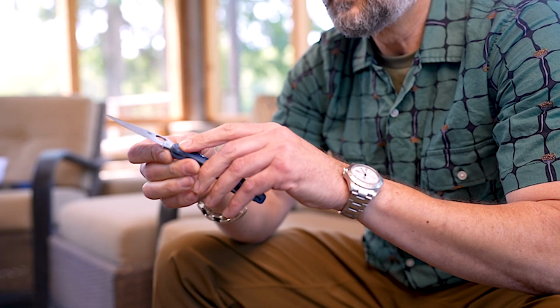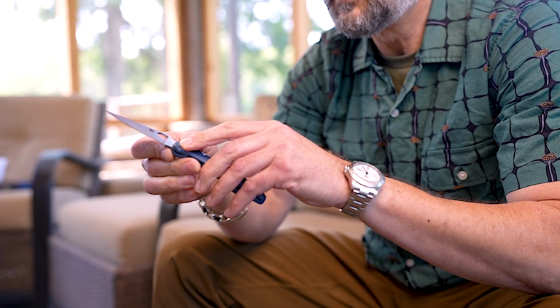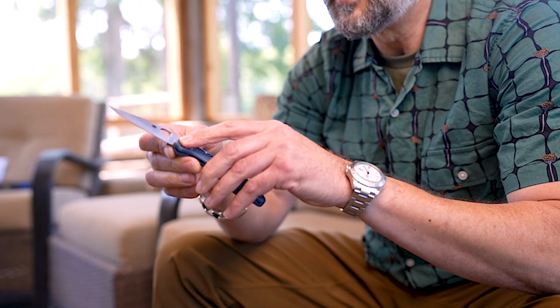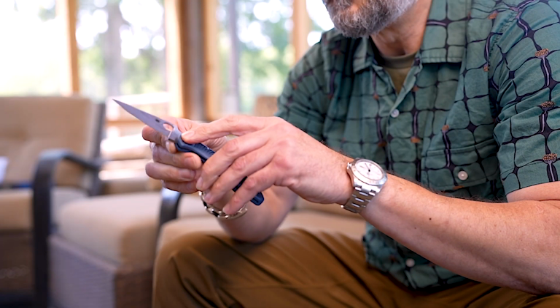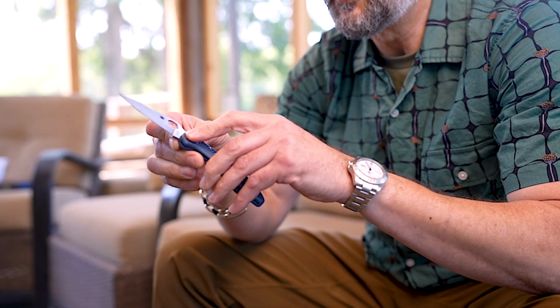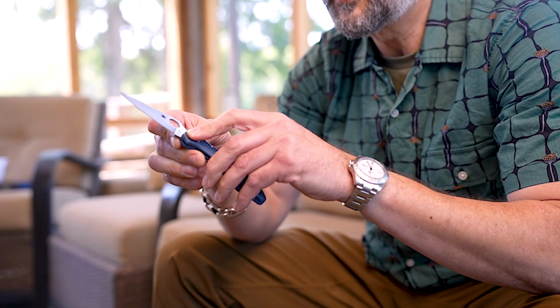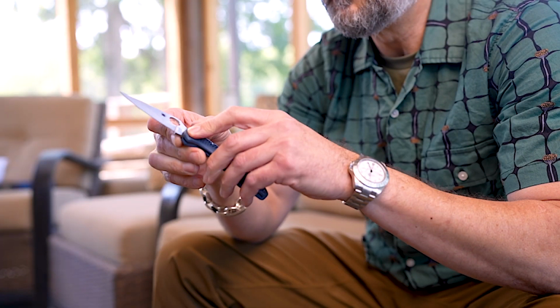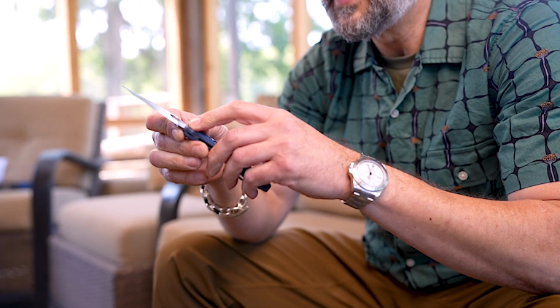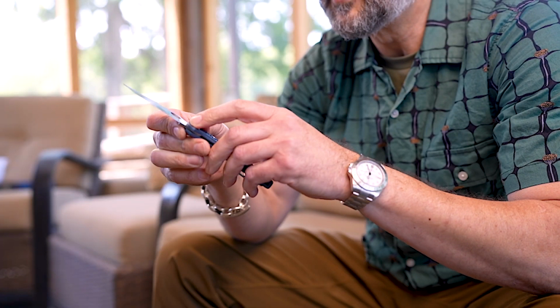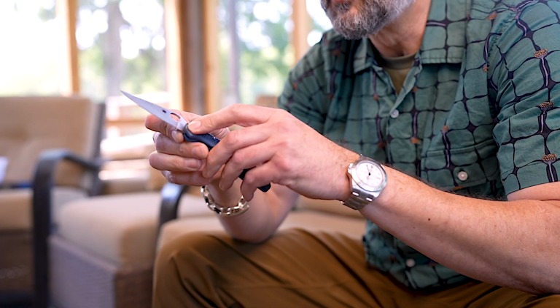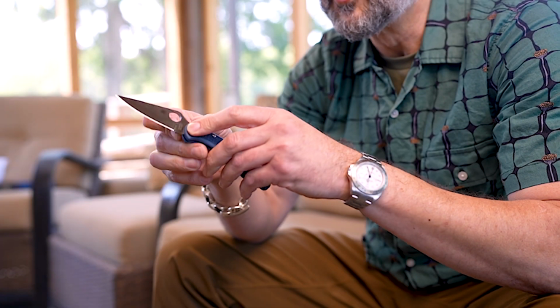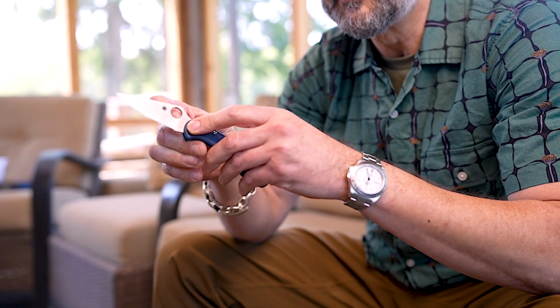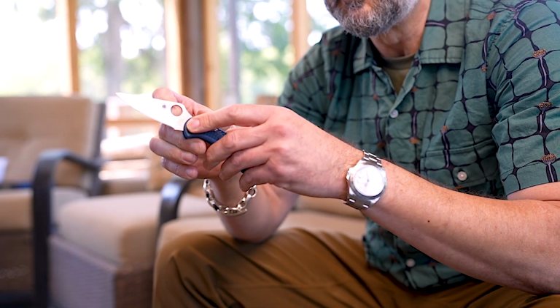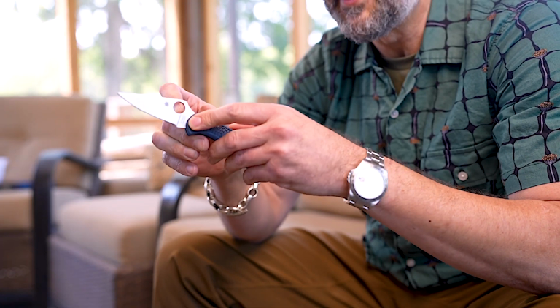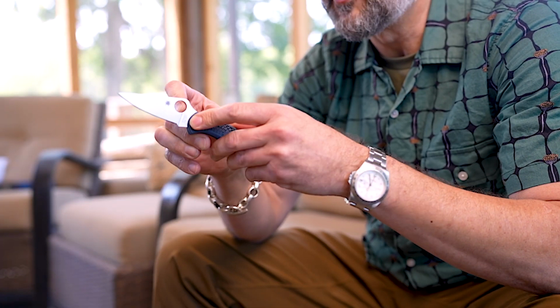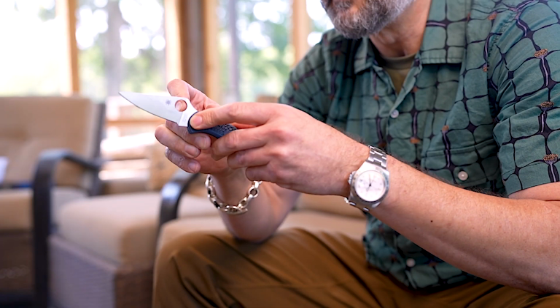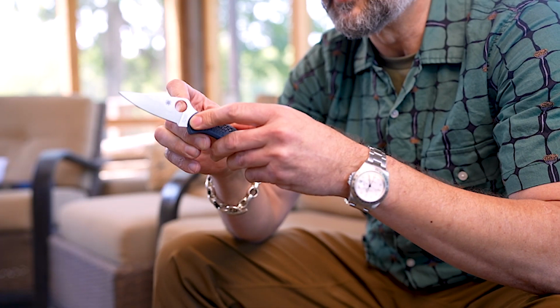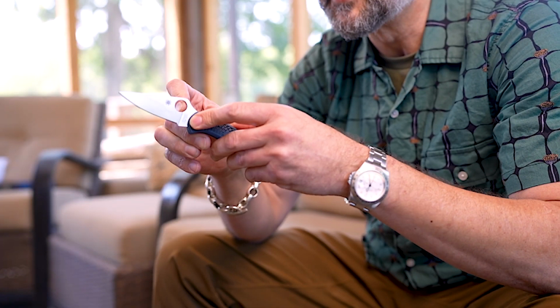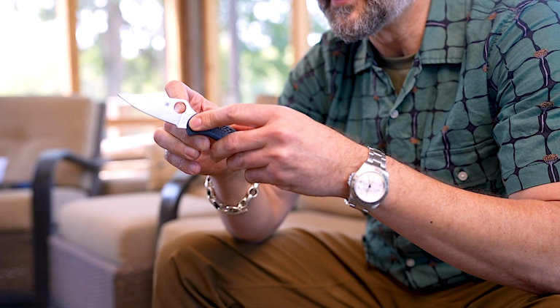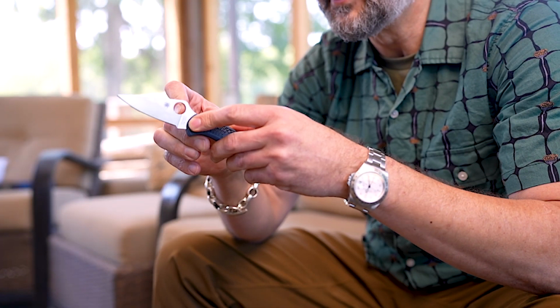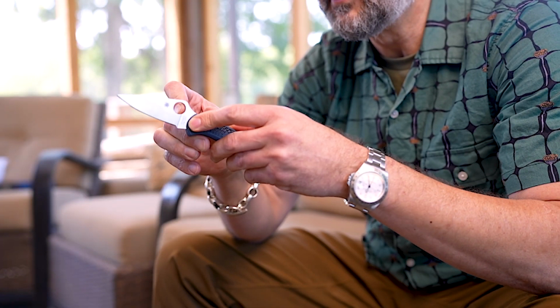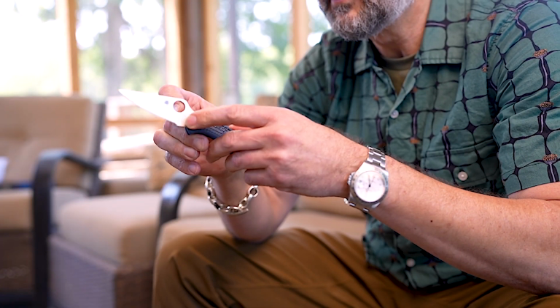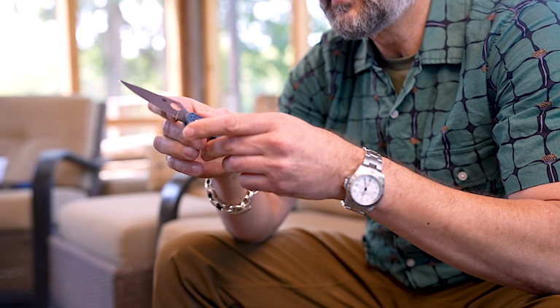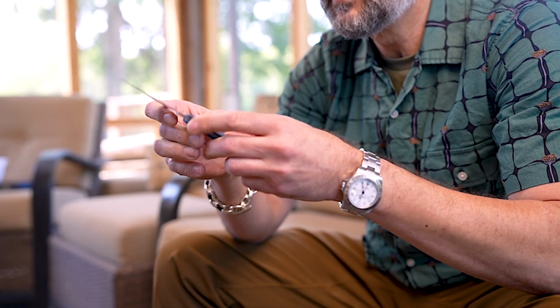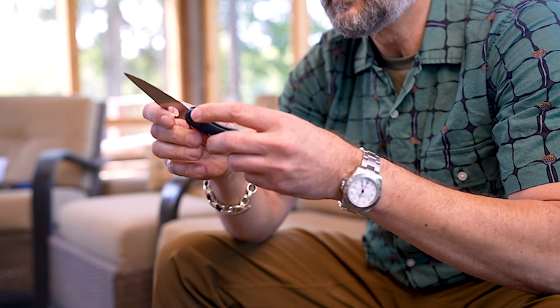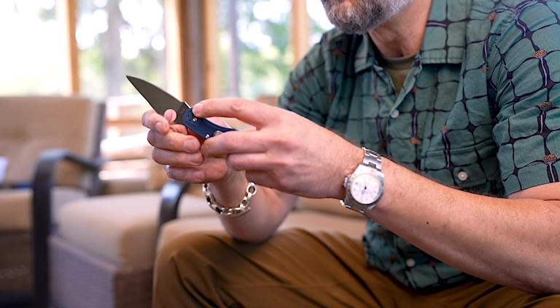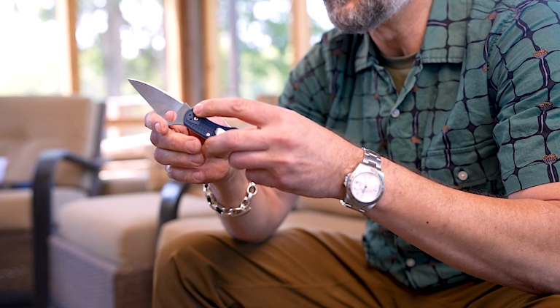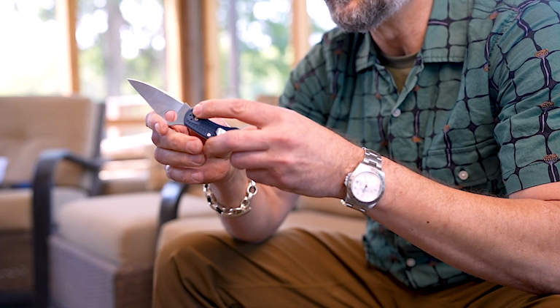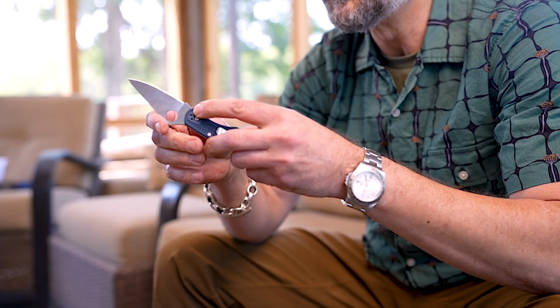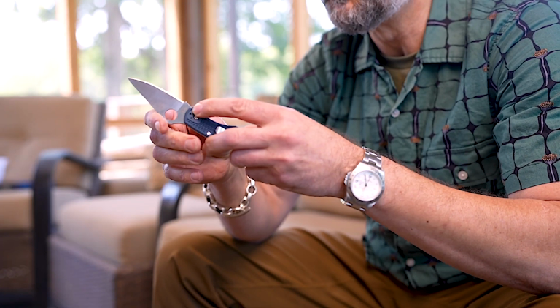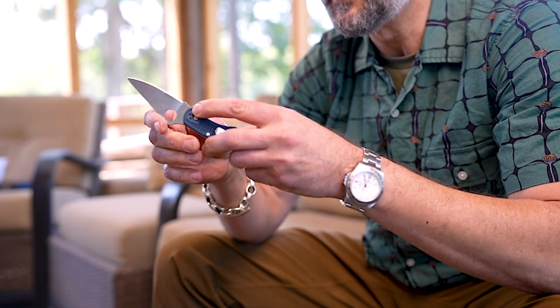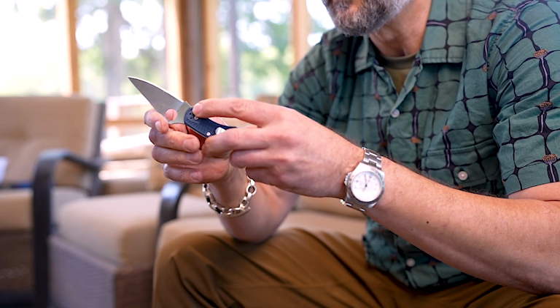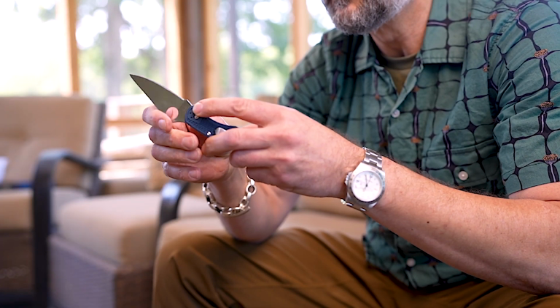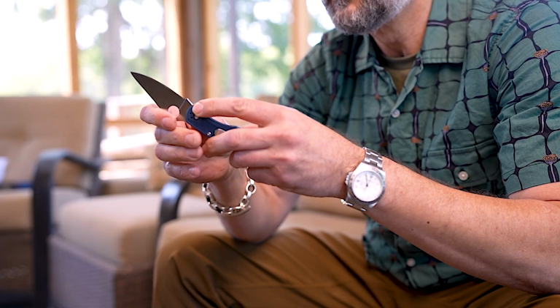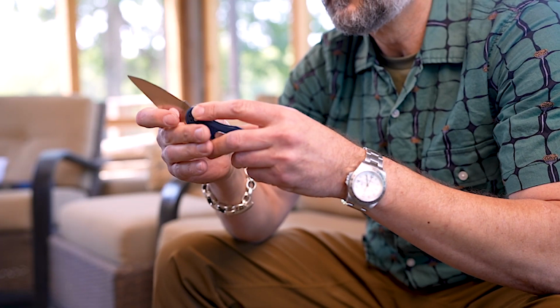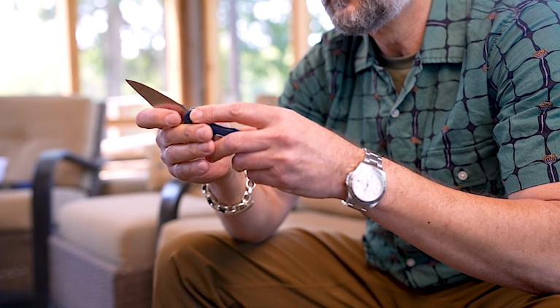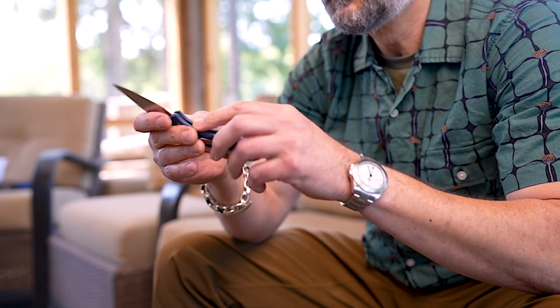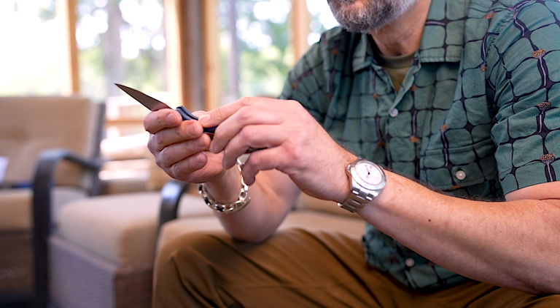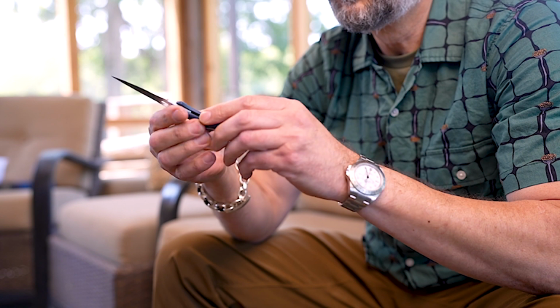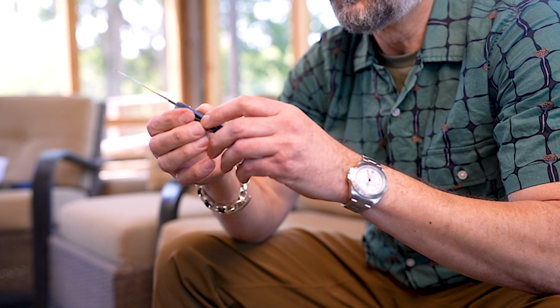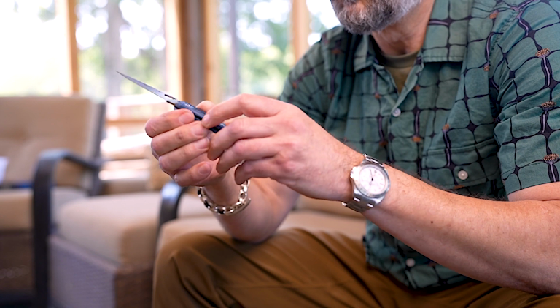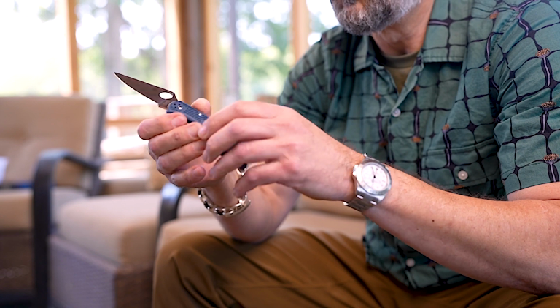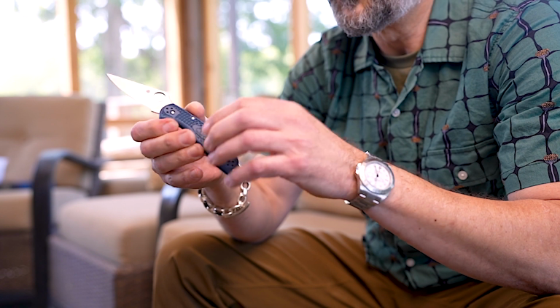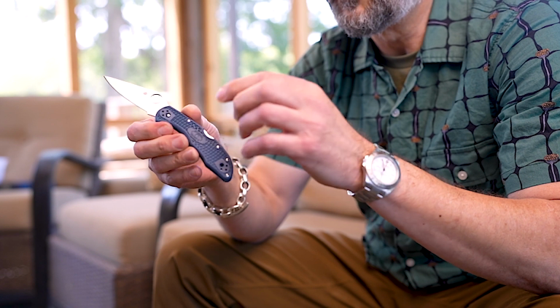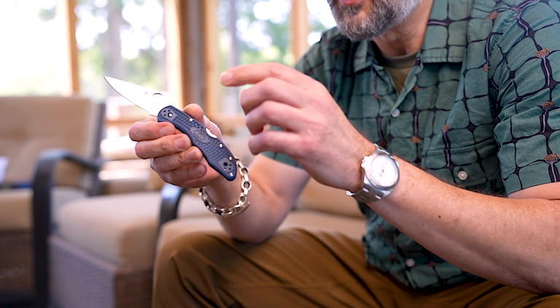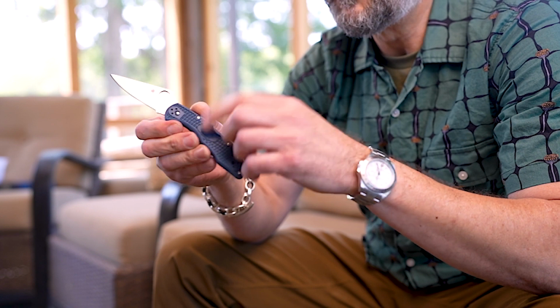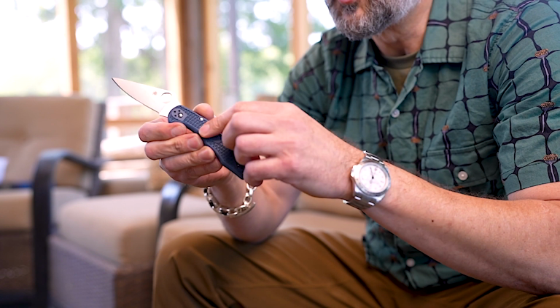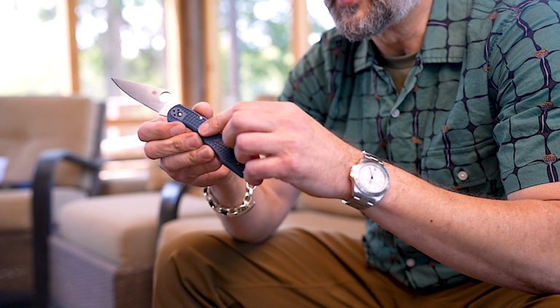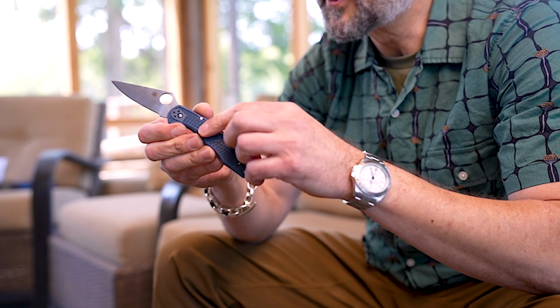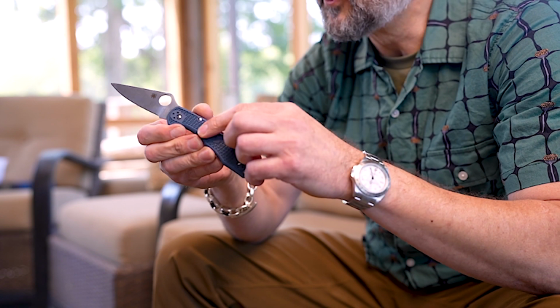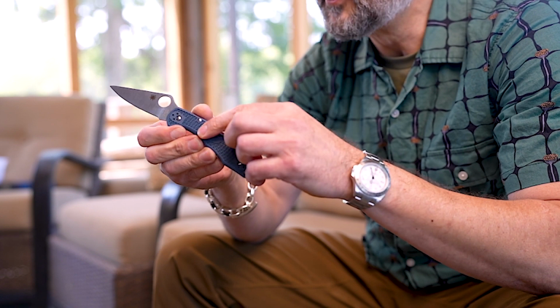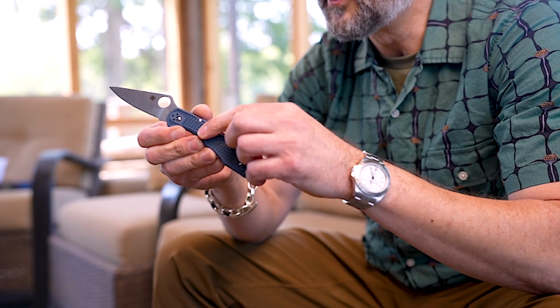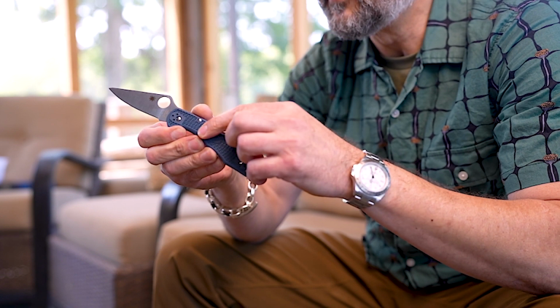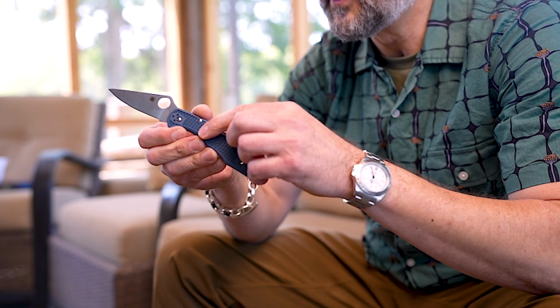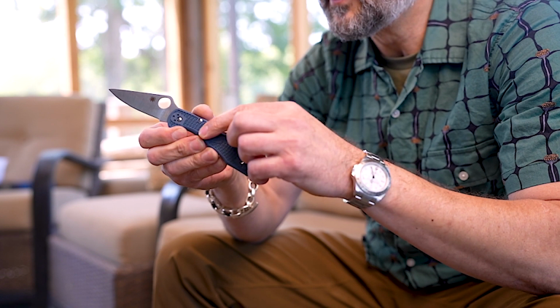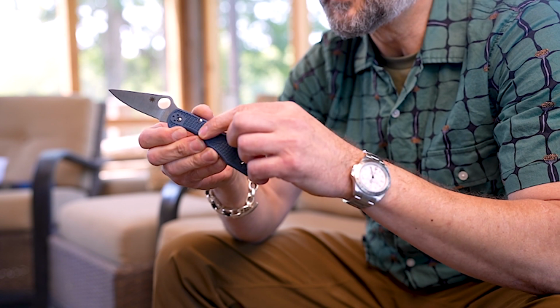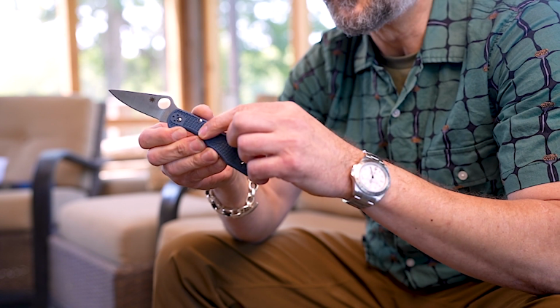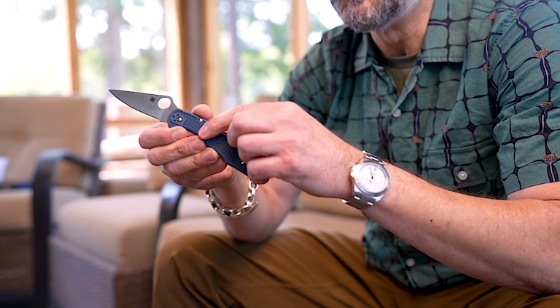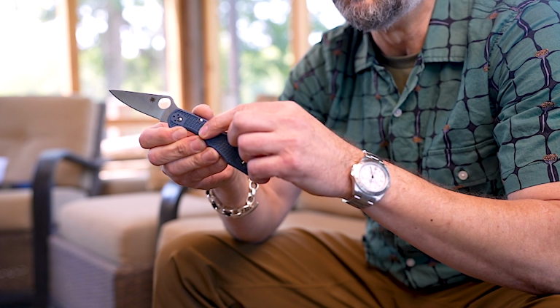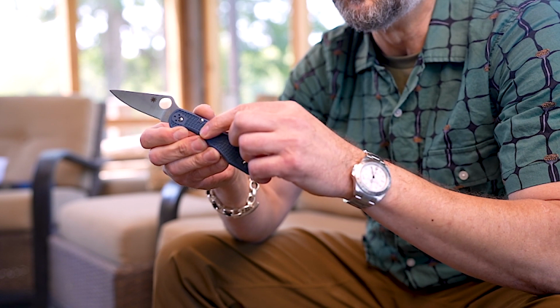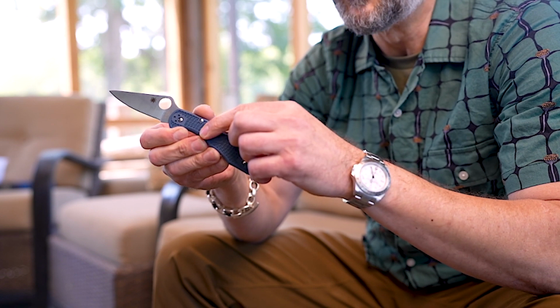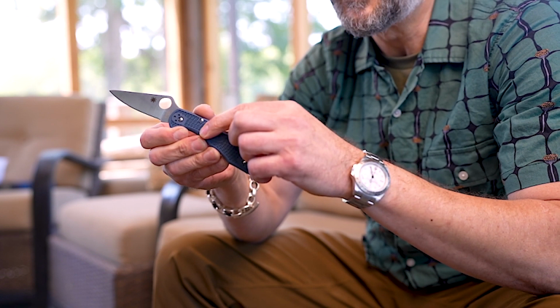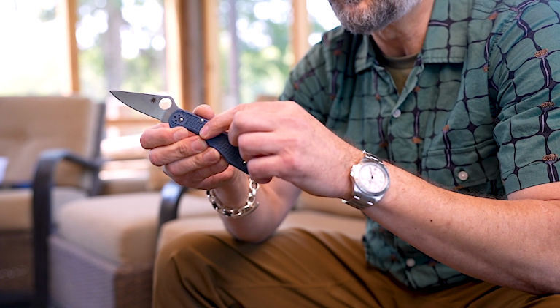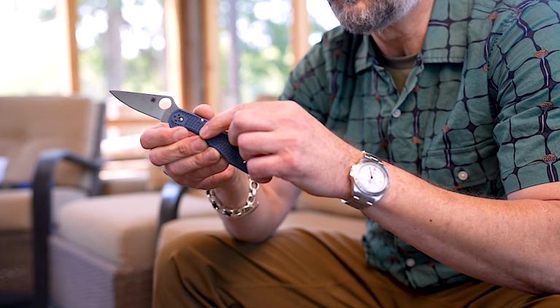American-made crucible powder metal steel, made in Japan, with our KnifeJoy exclusive steel blue handle.